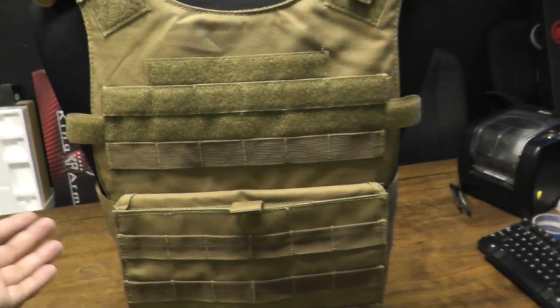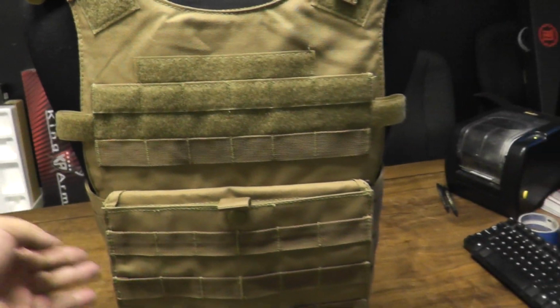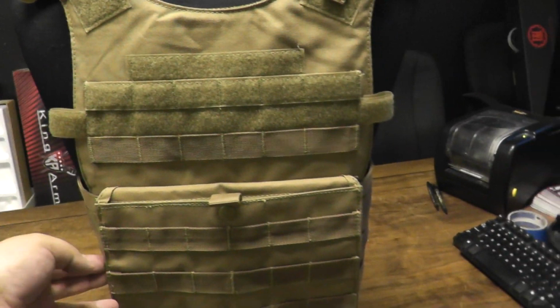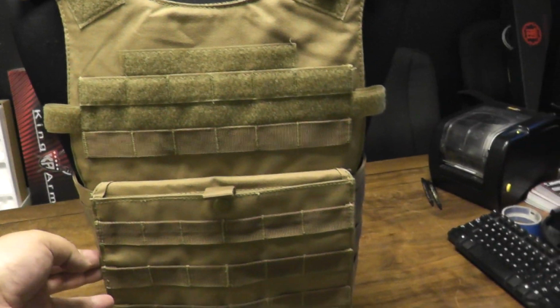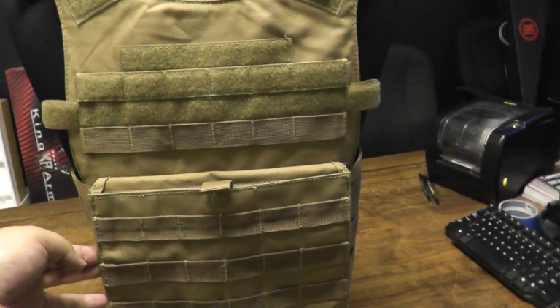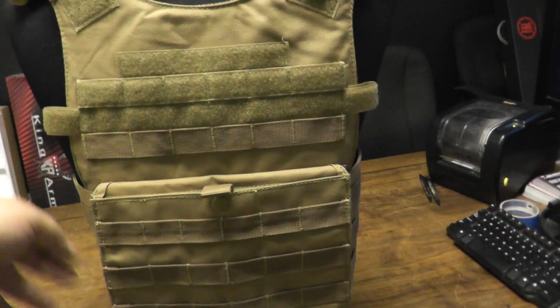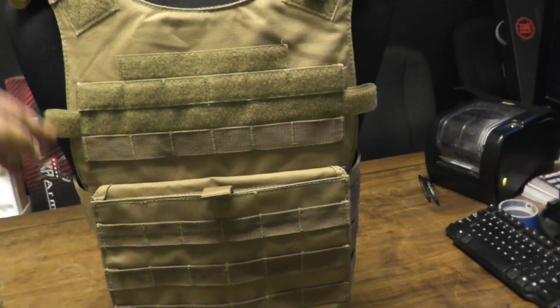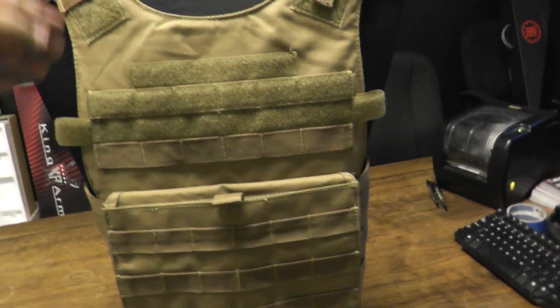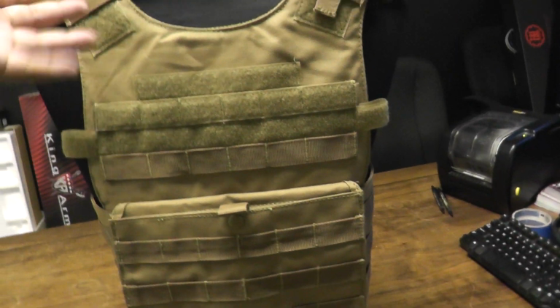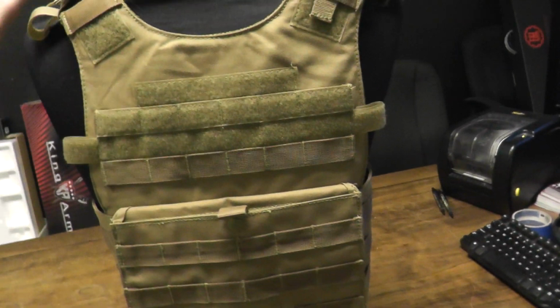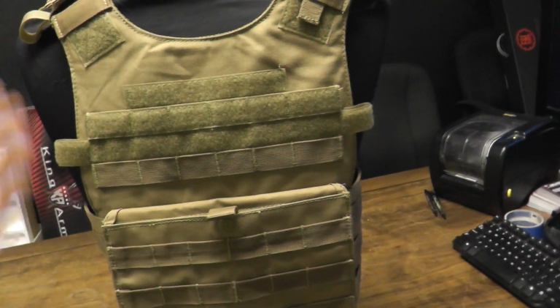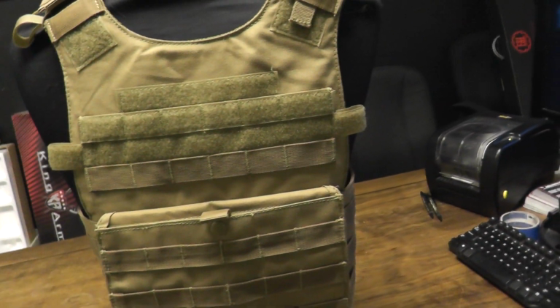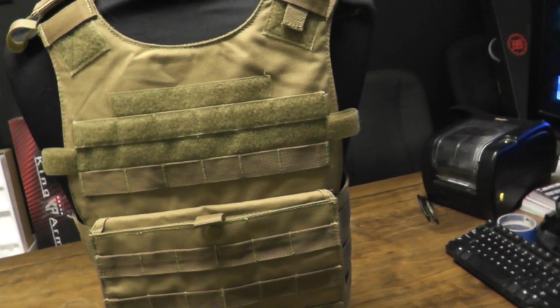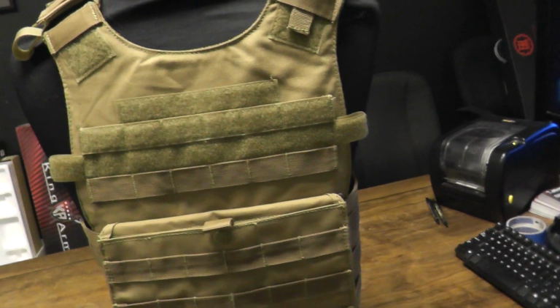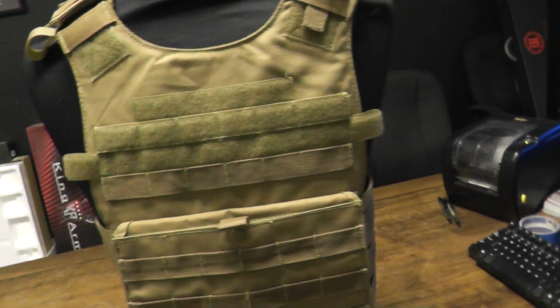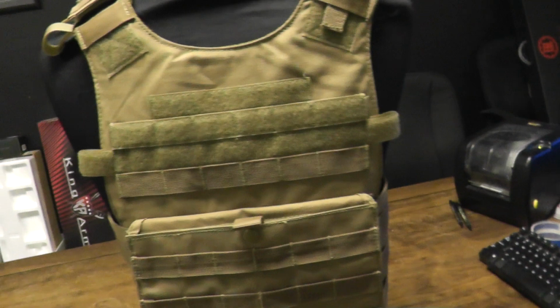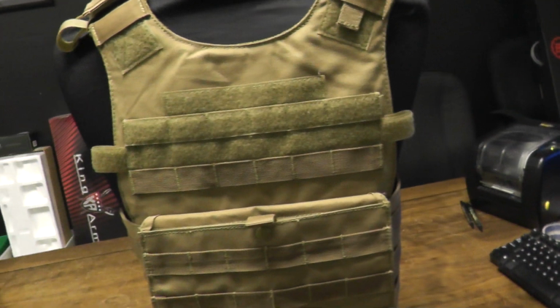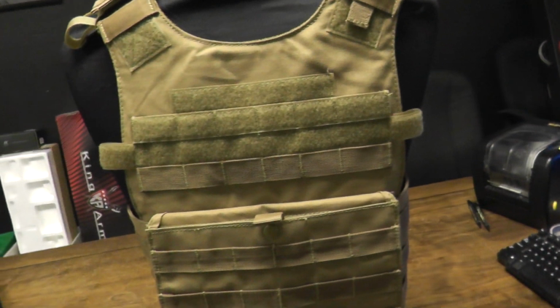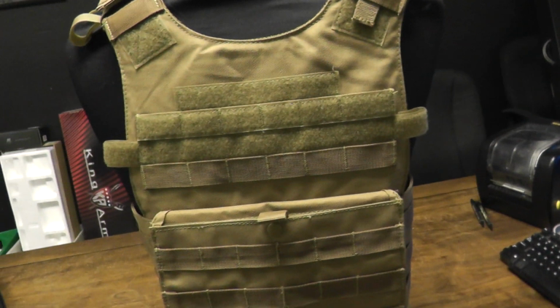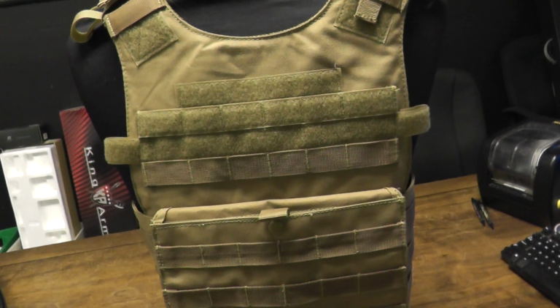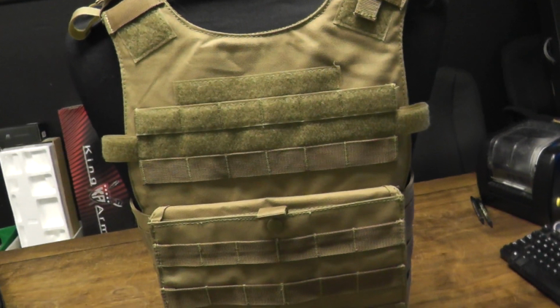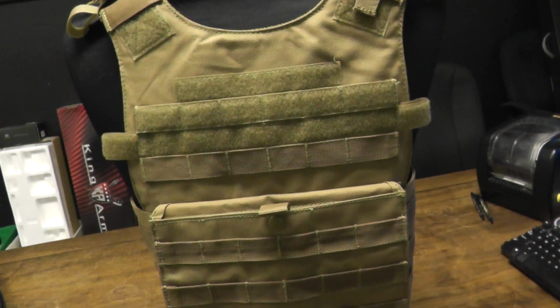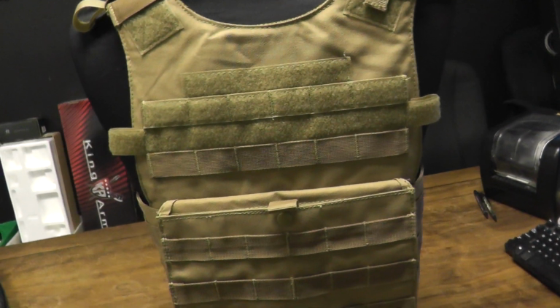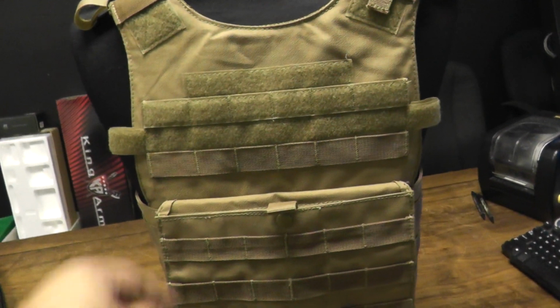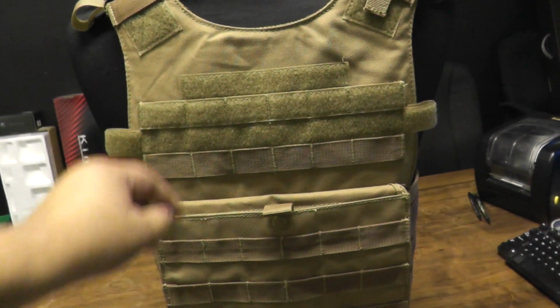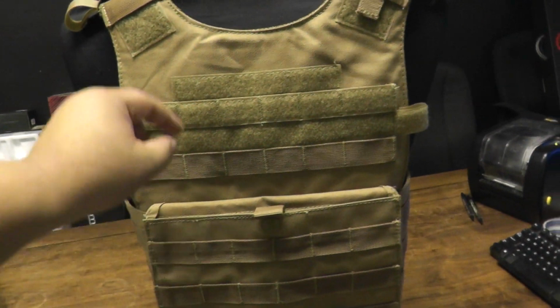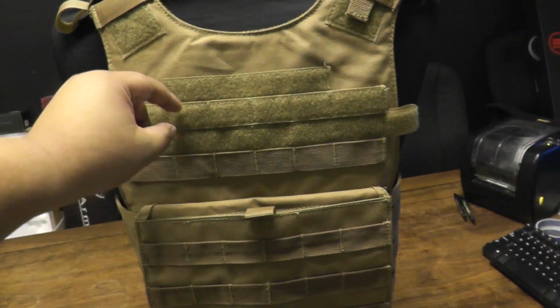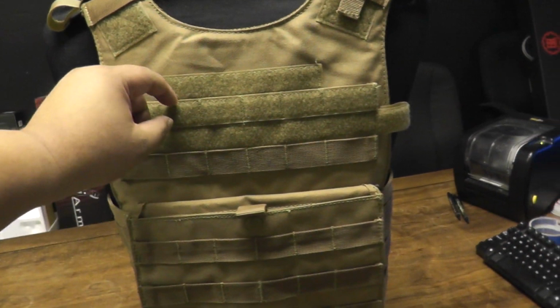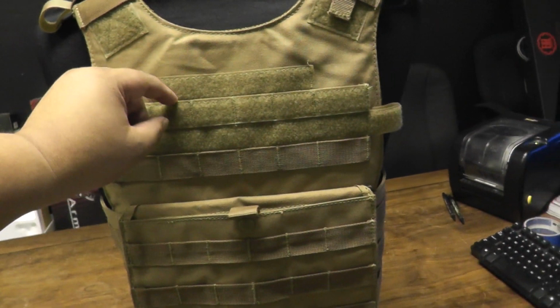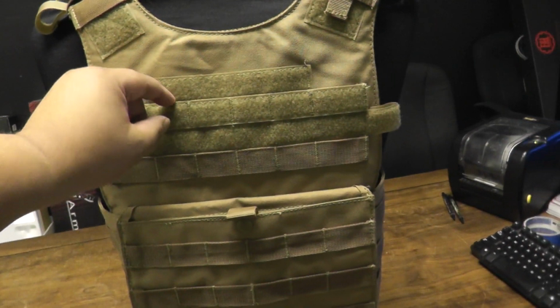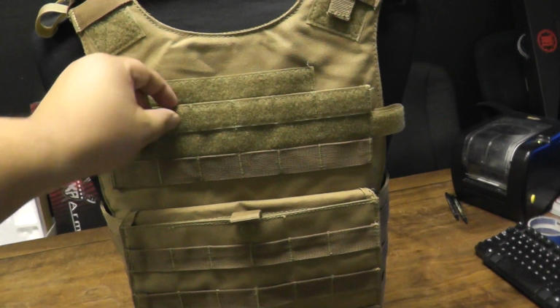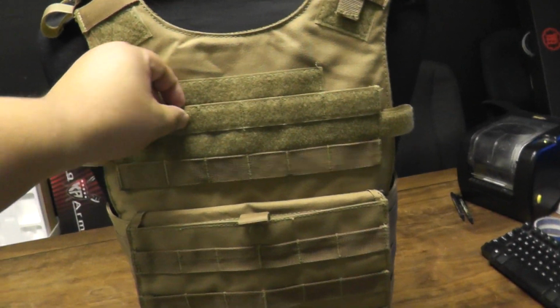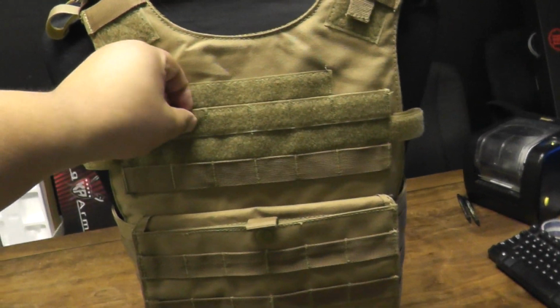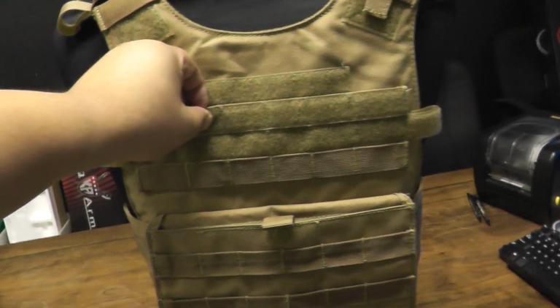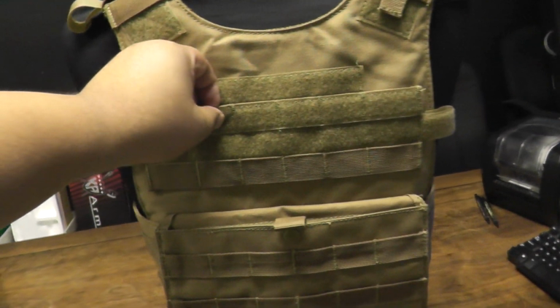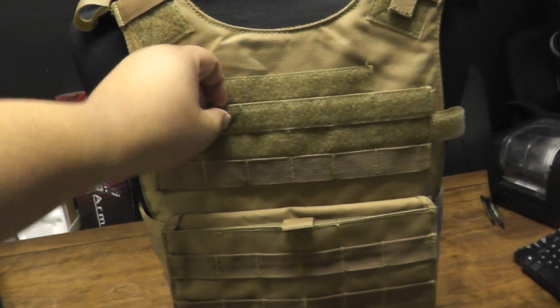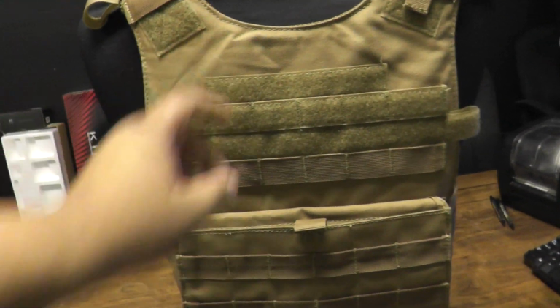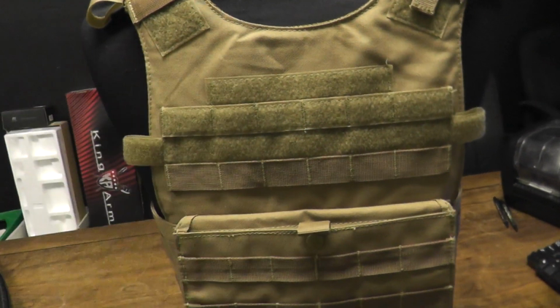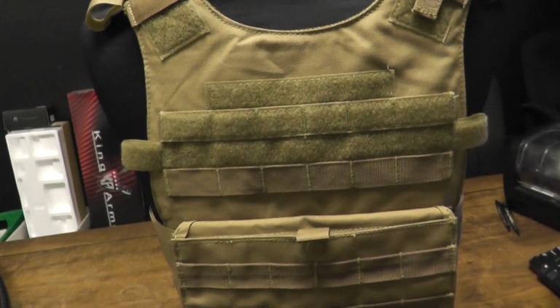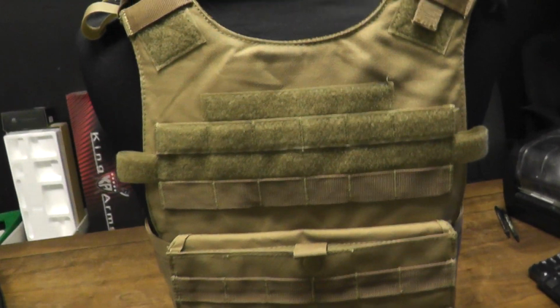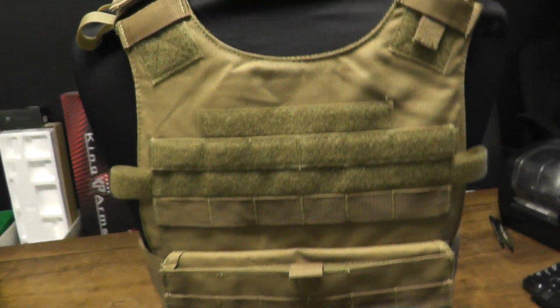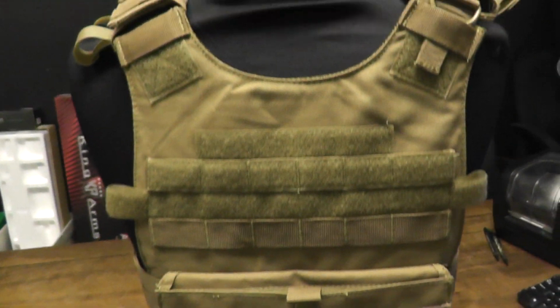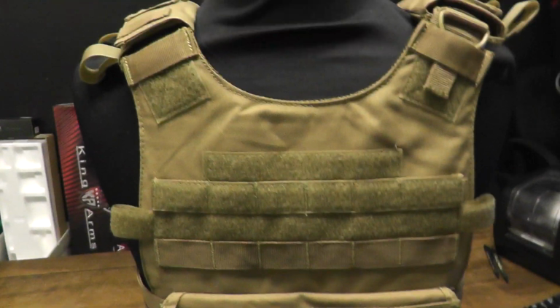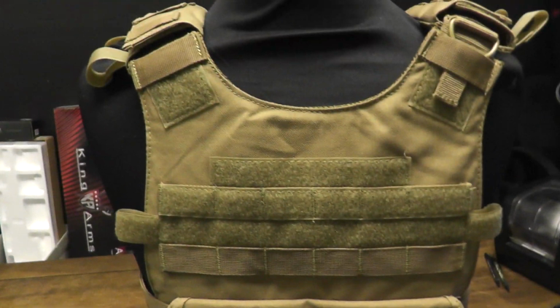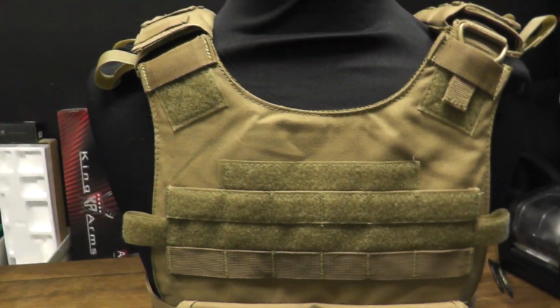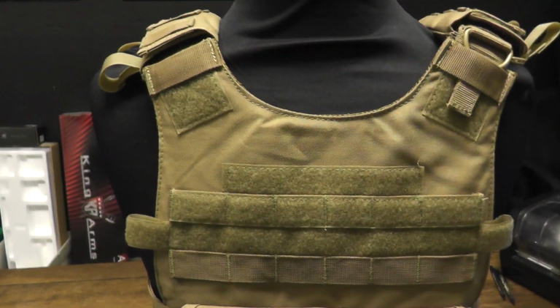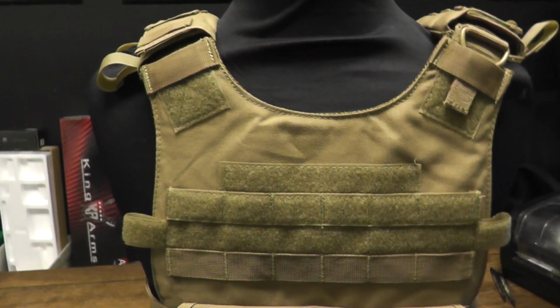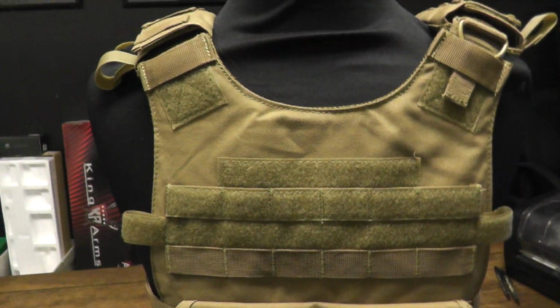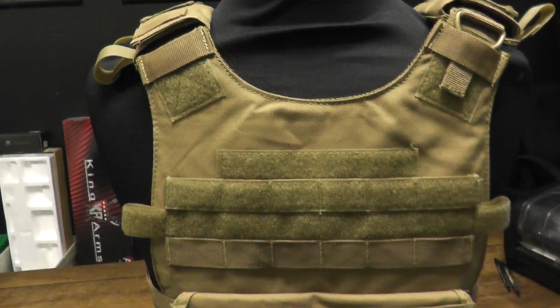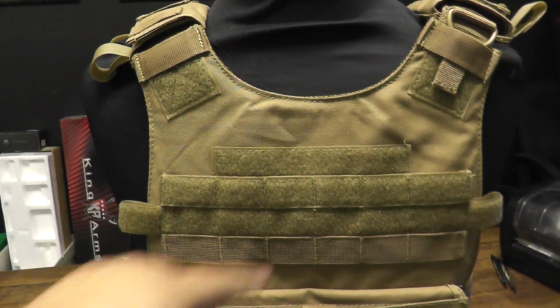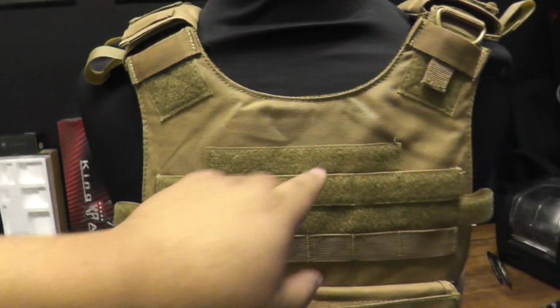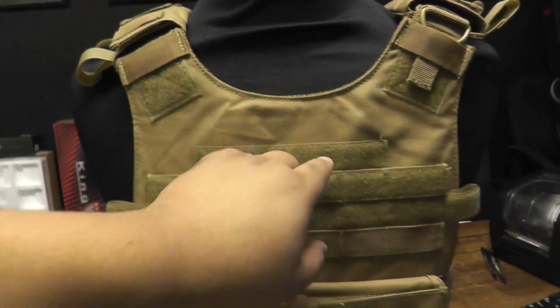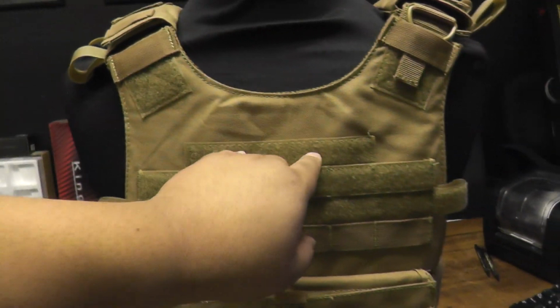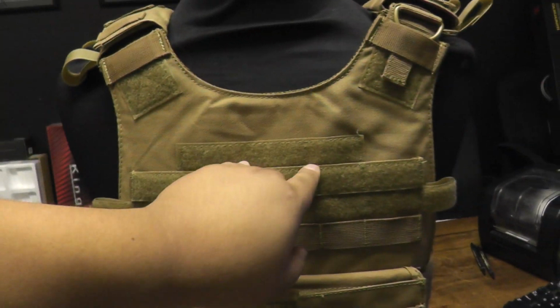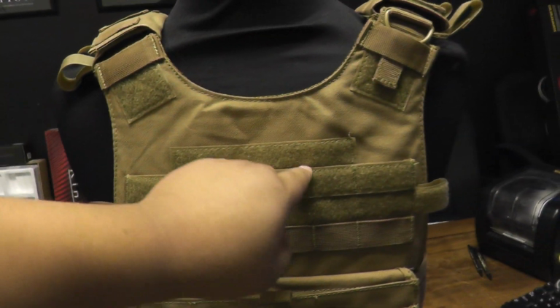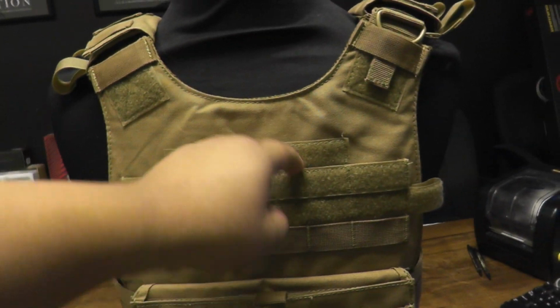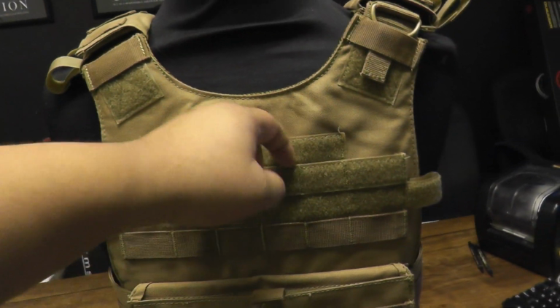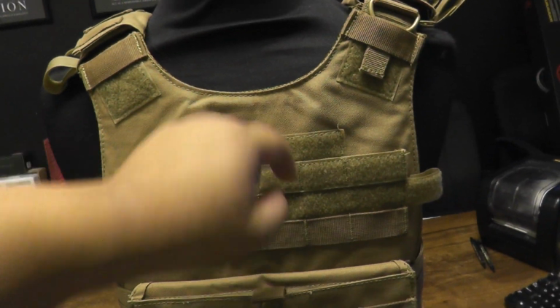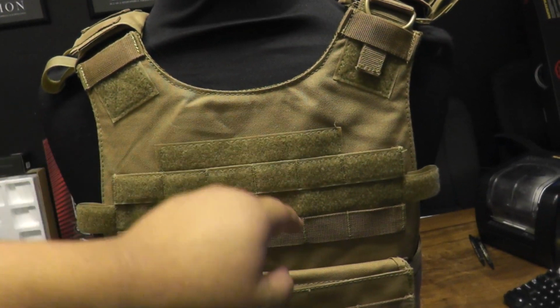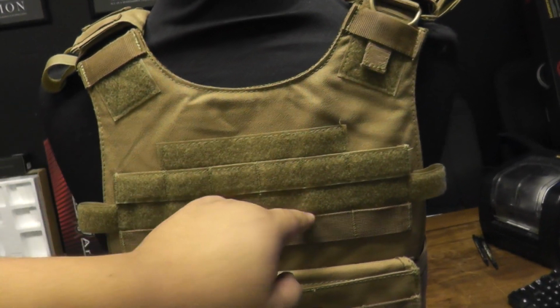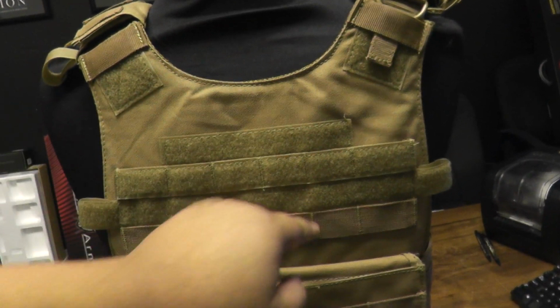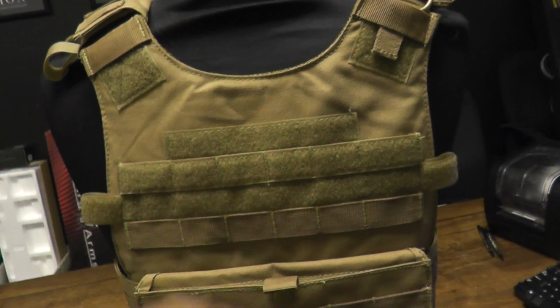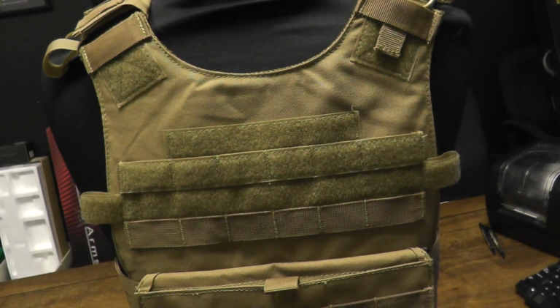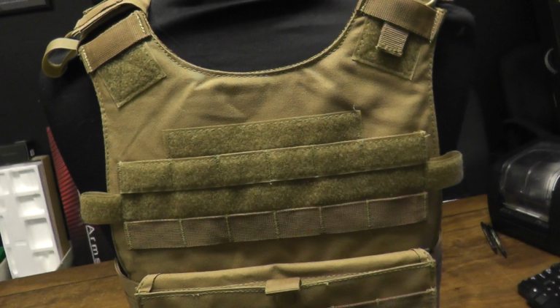As you can see, it has plenty of MOLLE real estate. It has Velcro right here so you can put all your patches, or if you want, you can put an admin pouch right here.